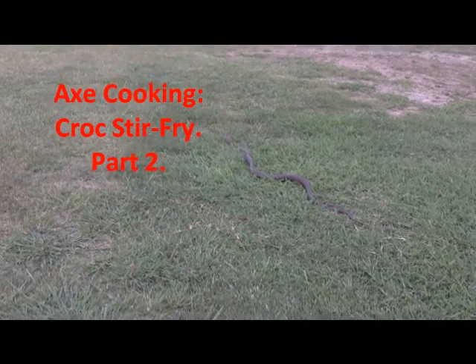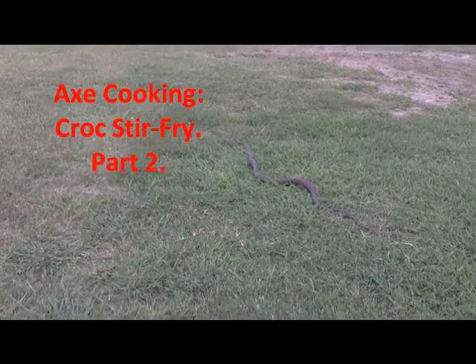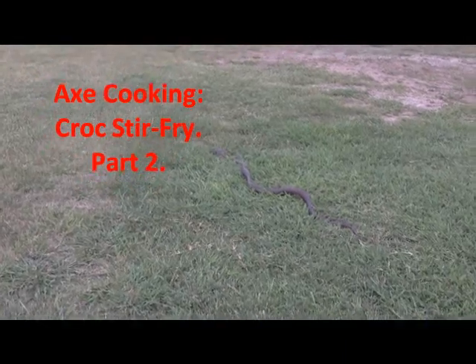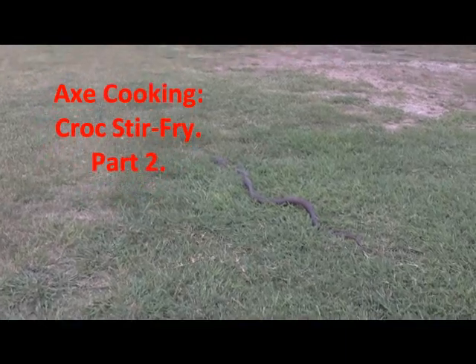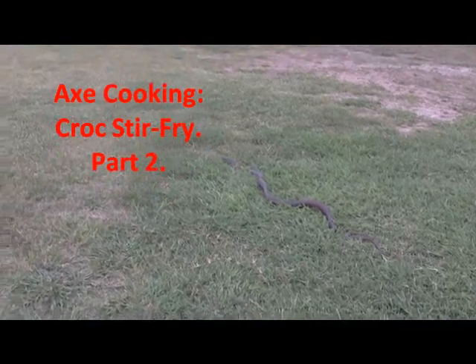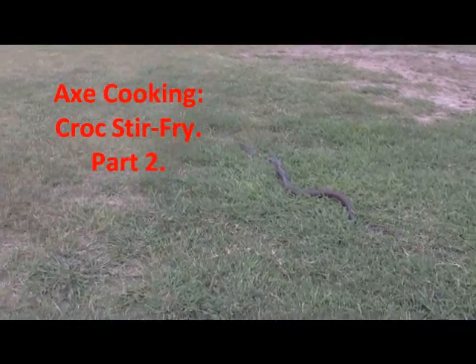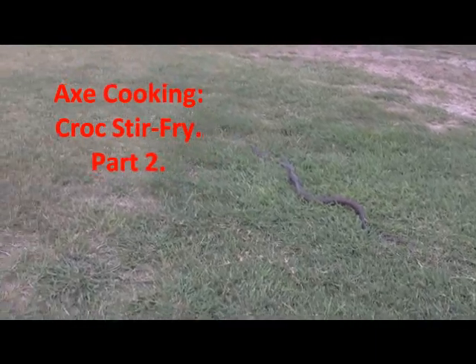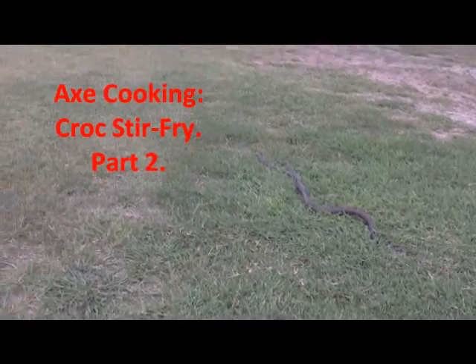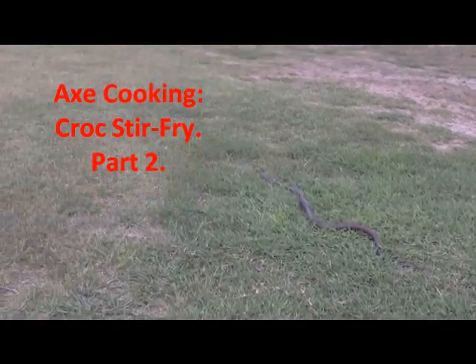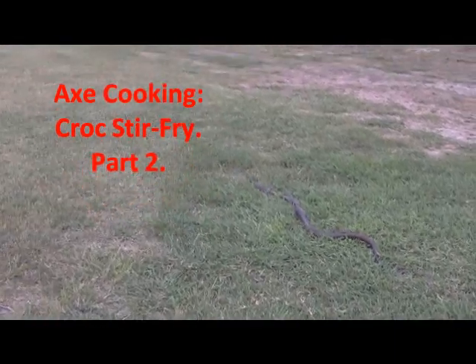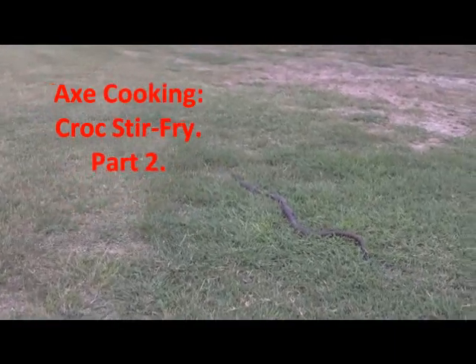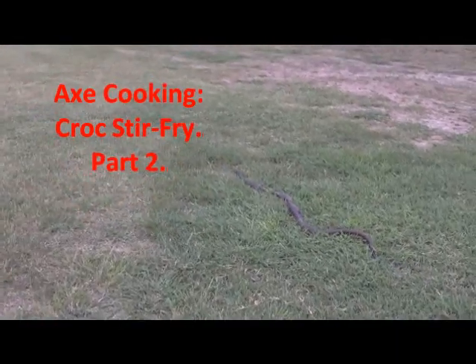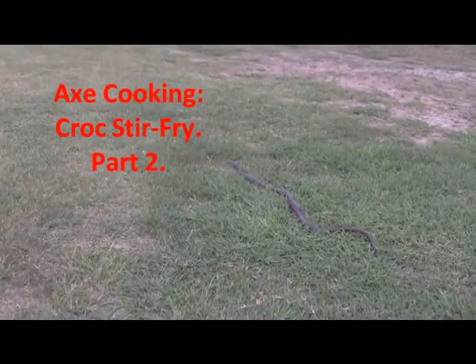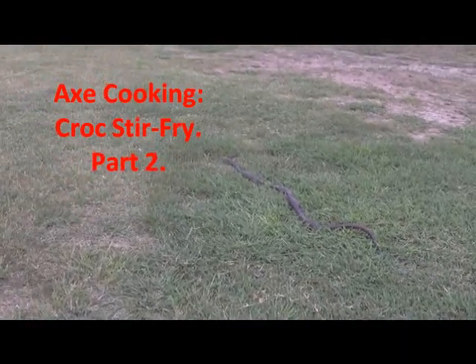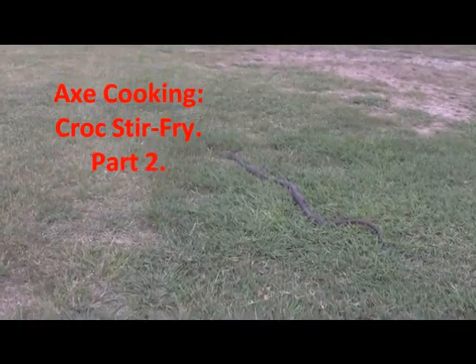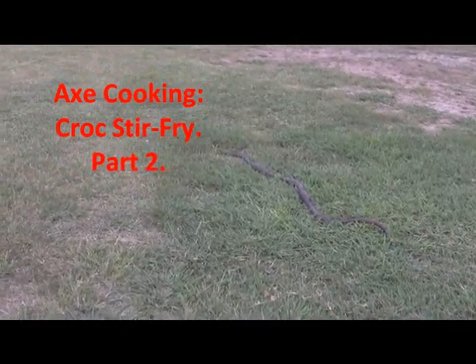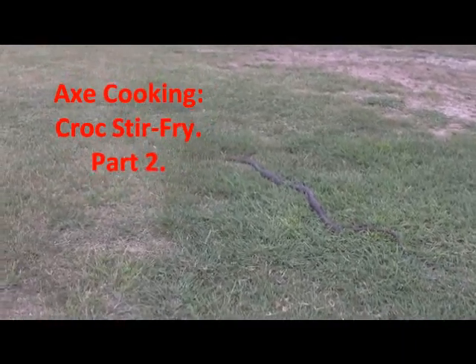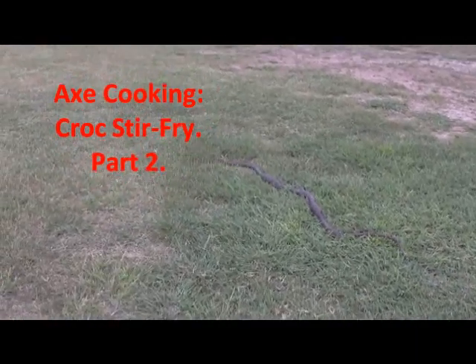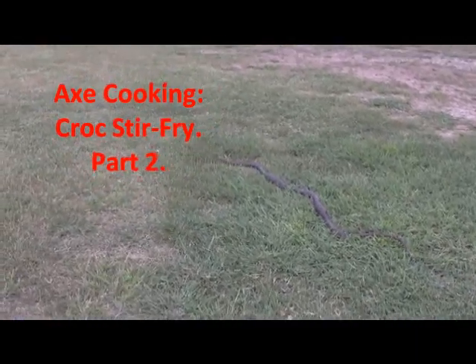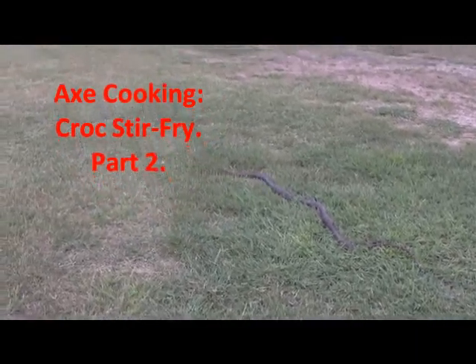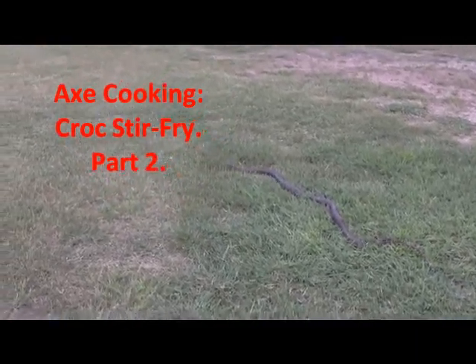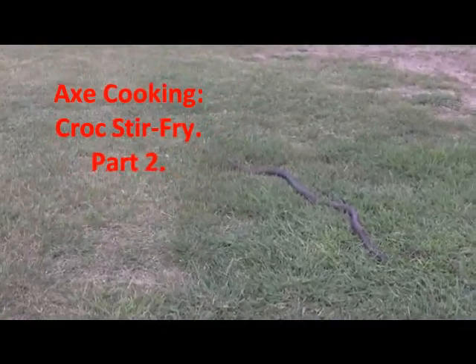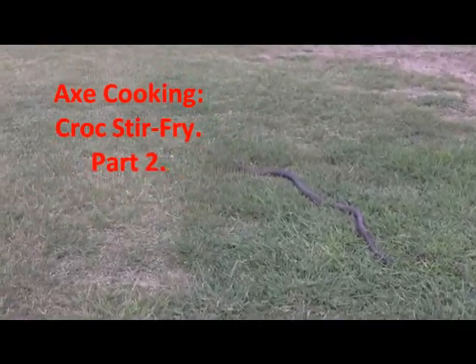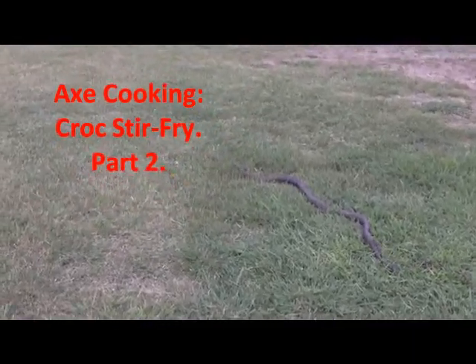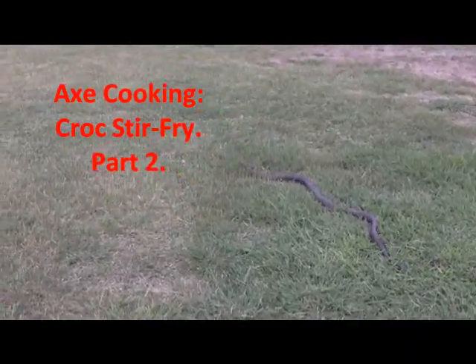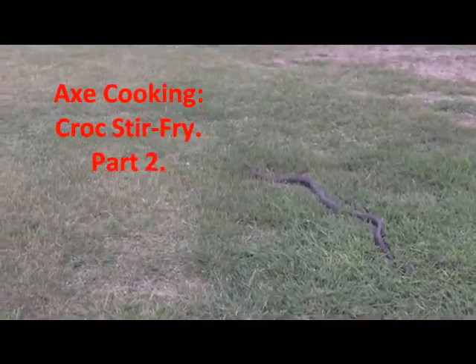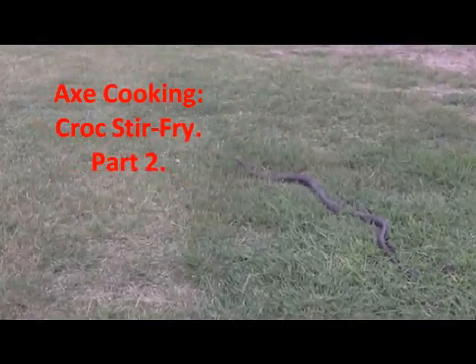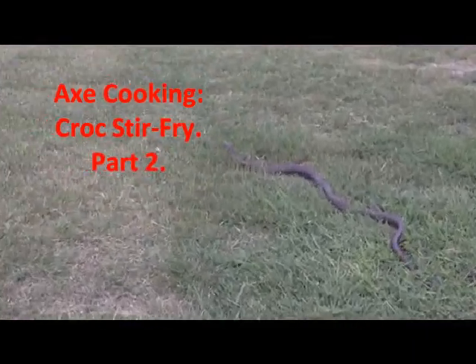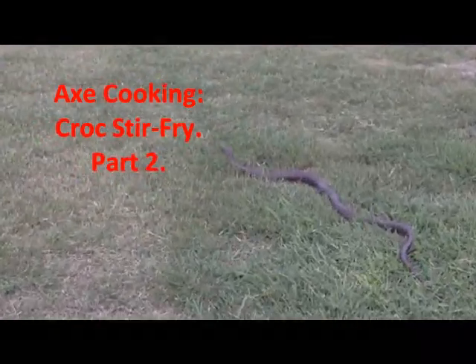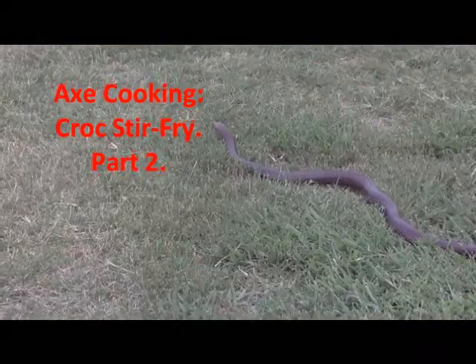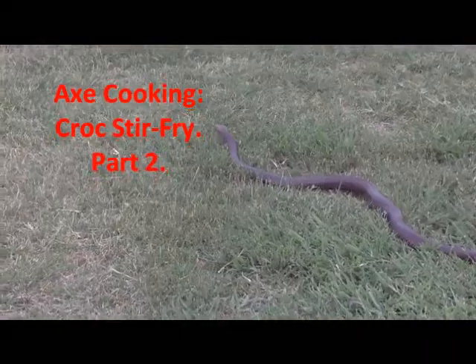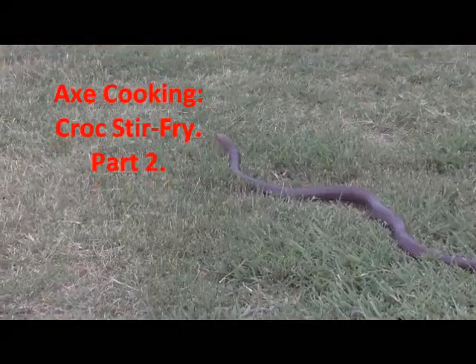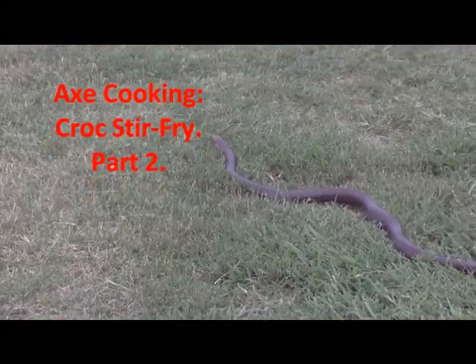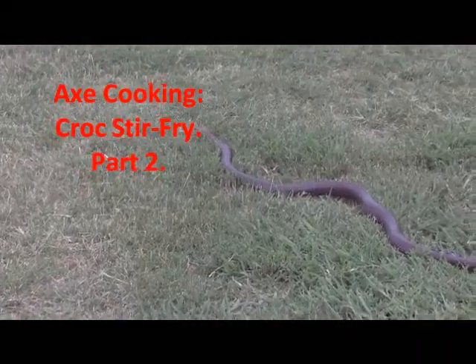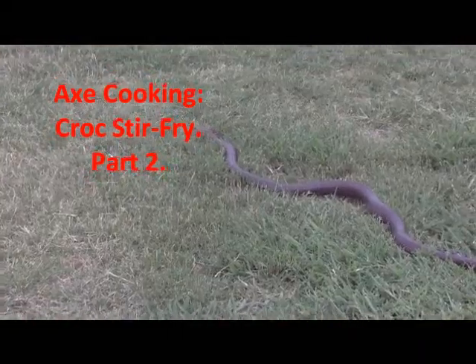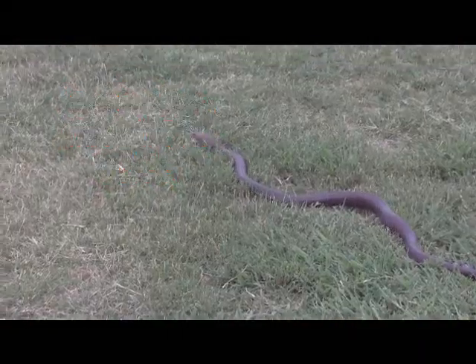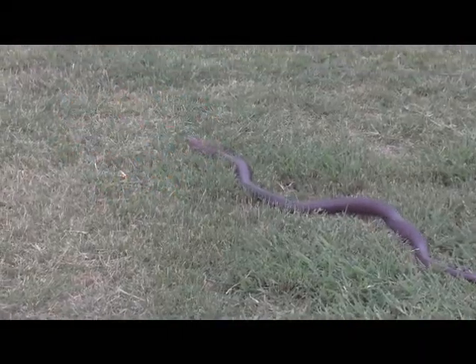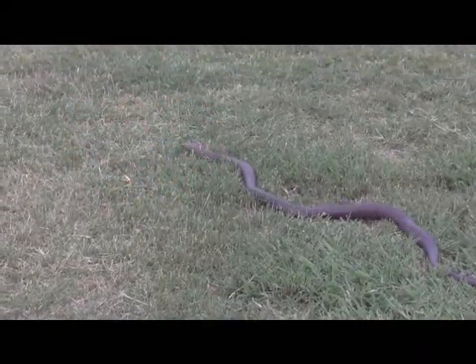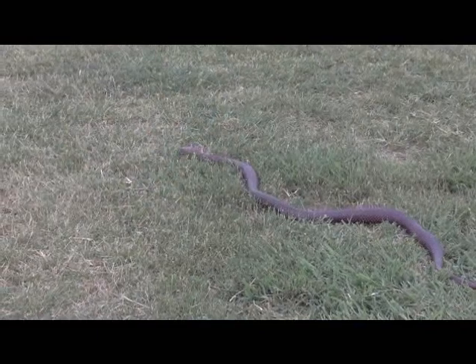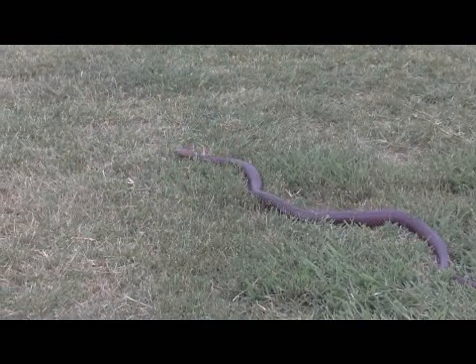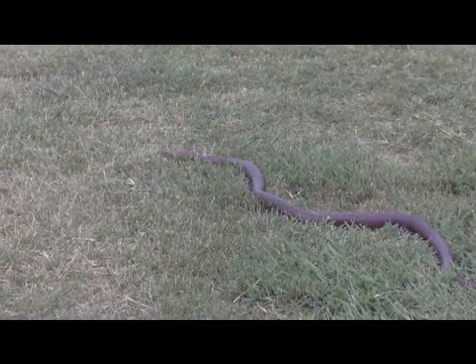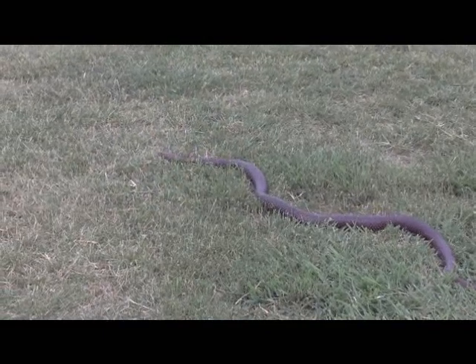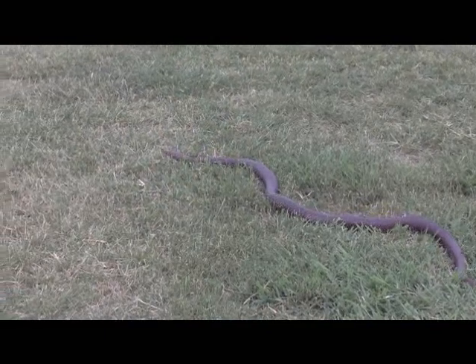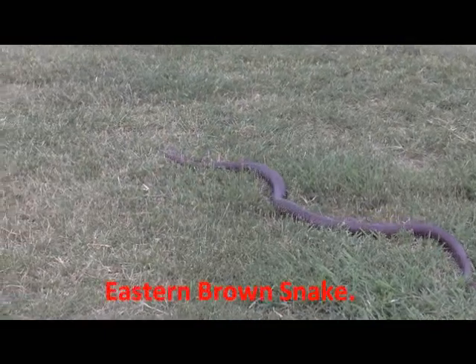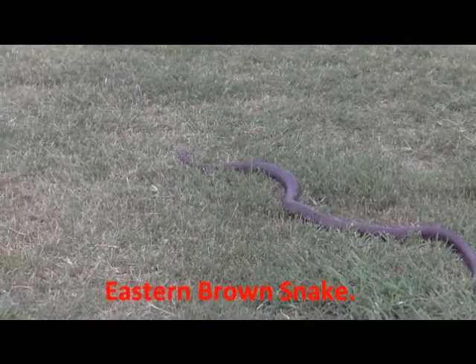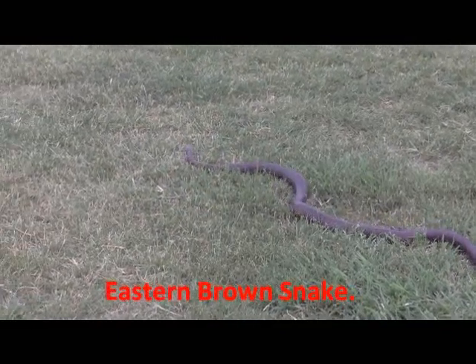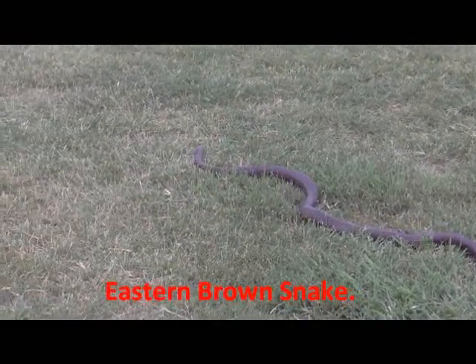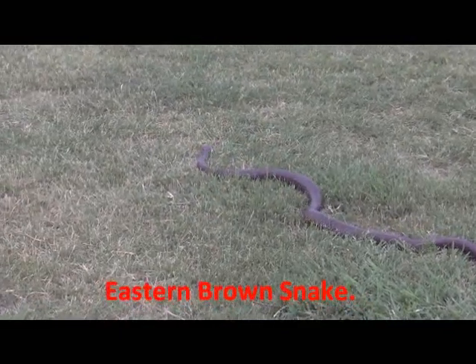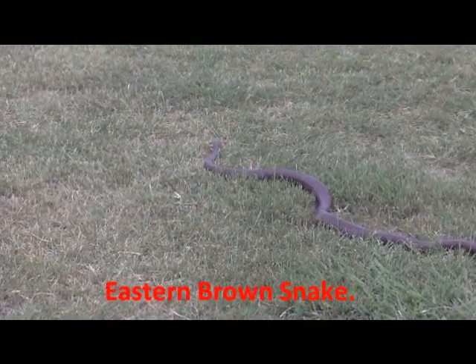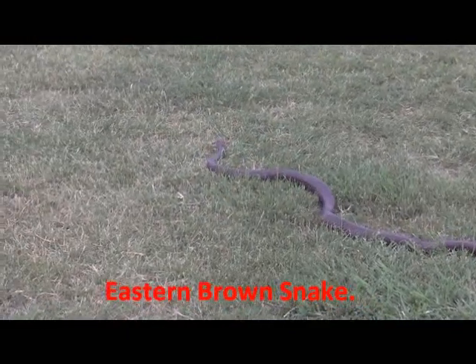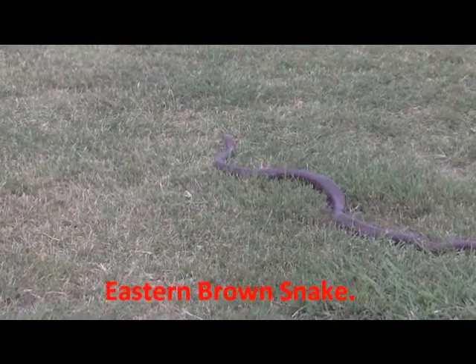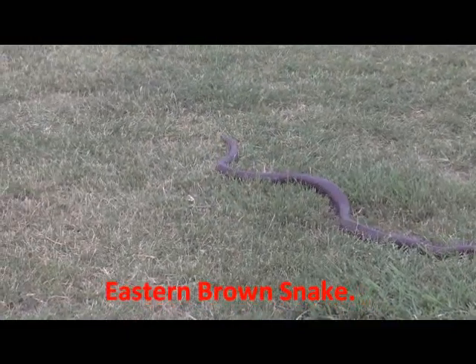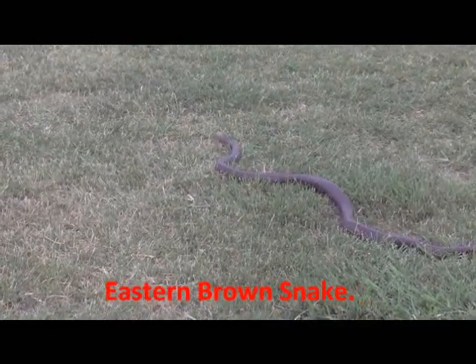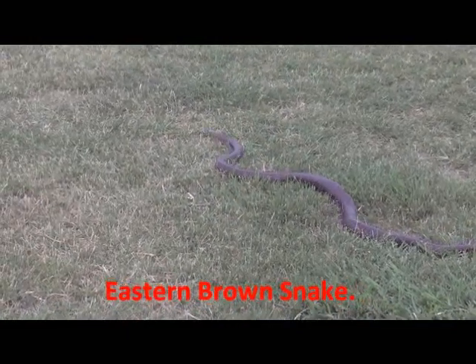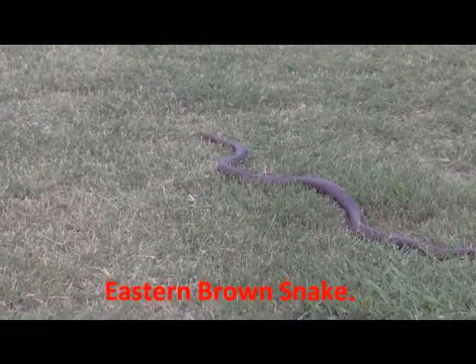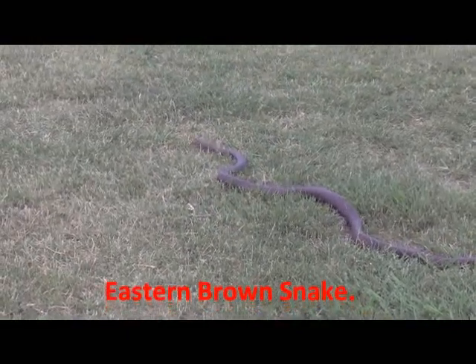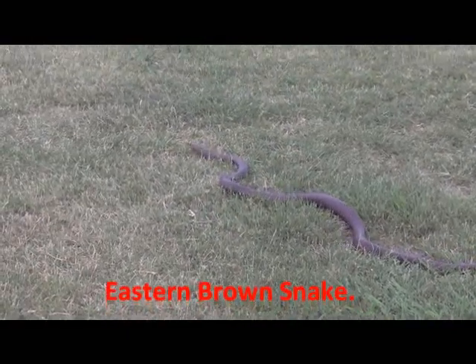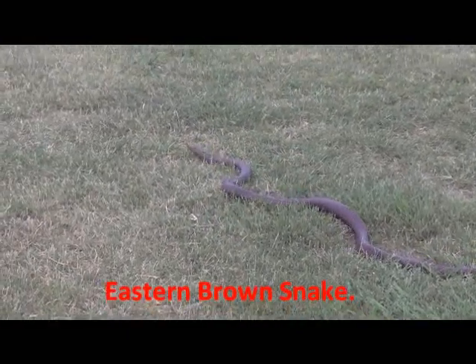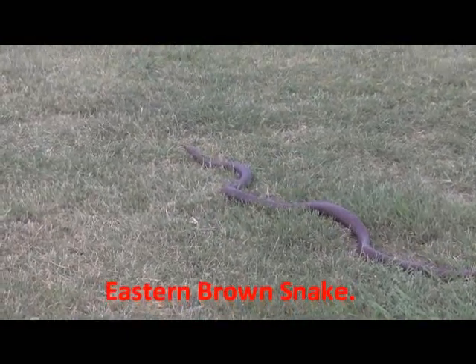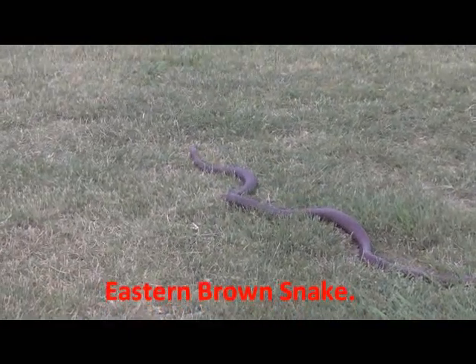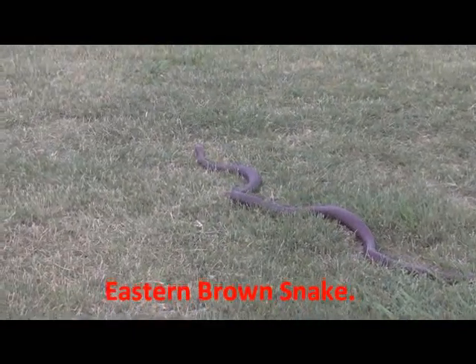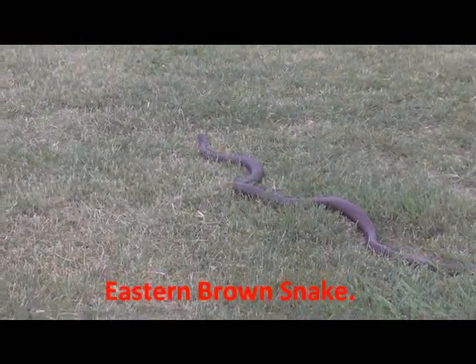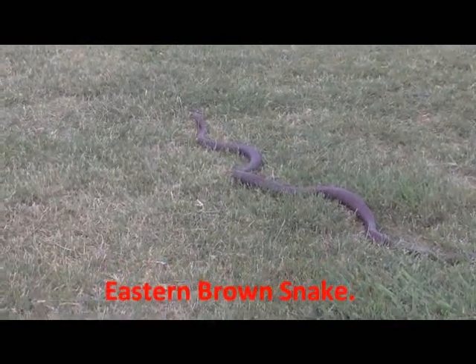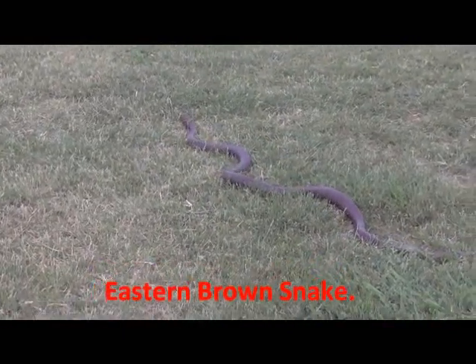This here is a brown snake. I'm not quite sure which one, but it's in the top 10 most venomous snakes in the world.